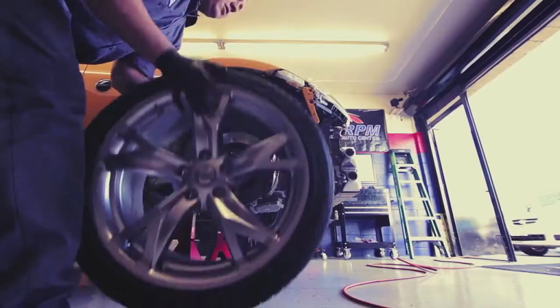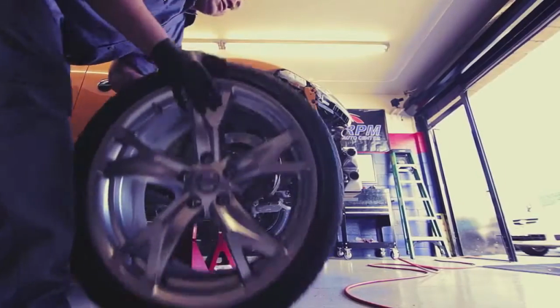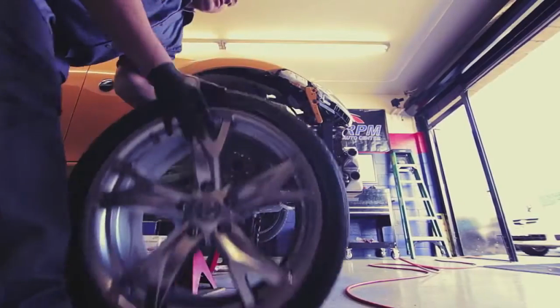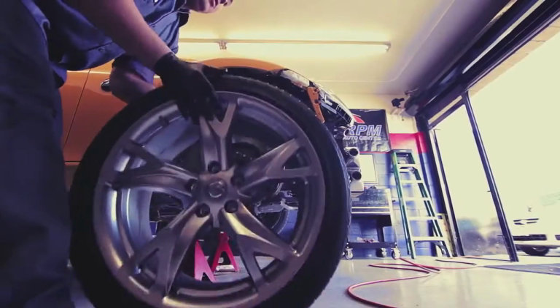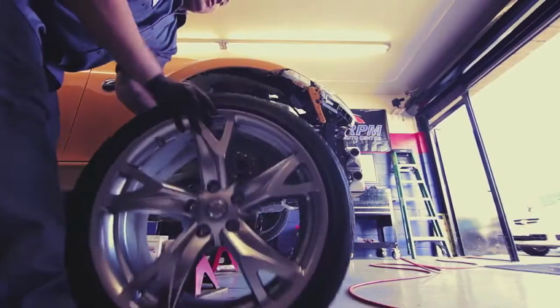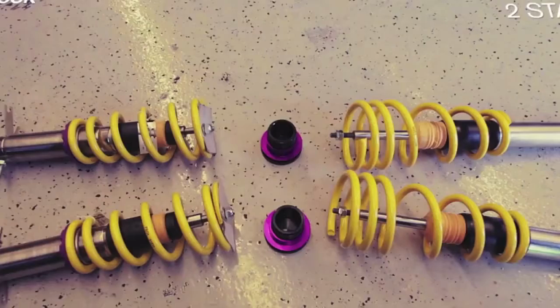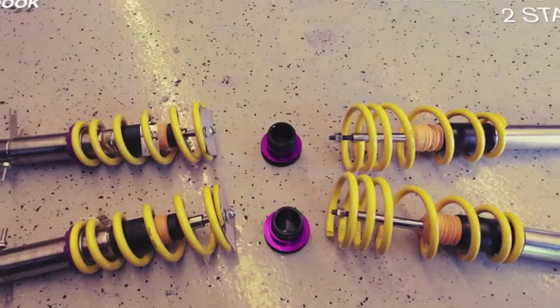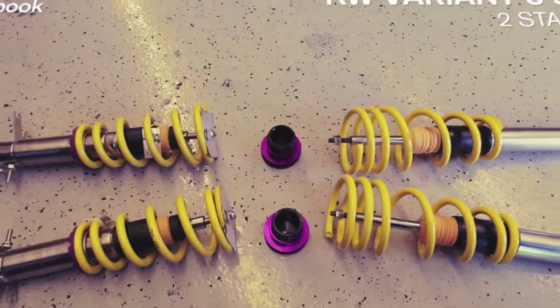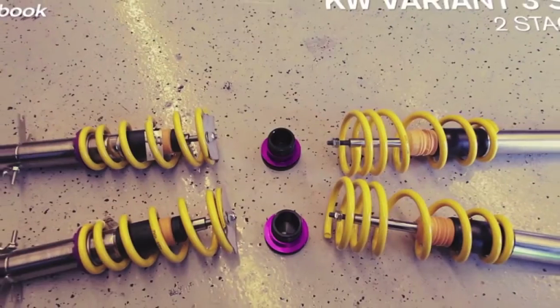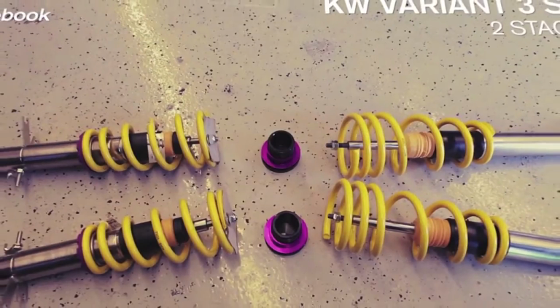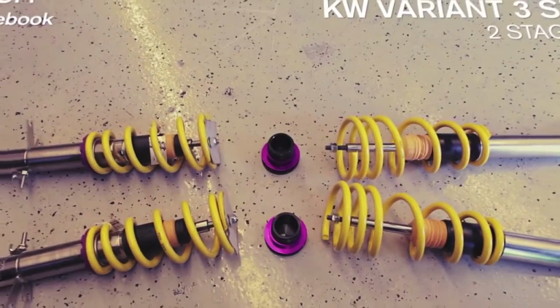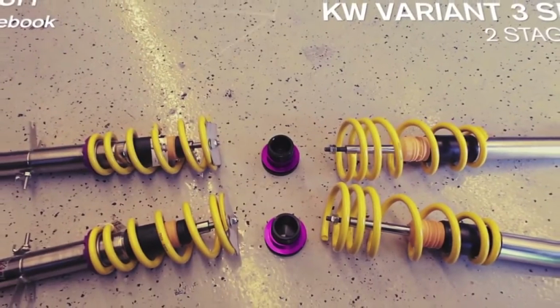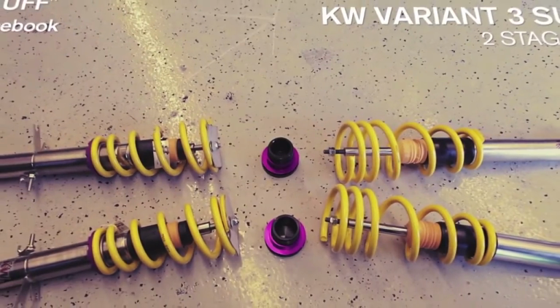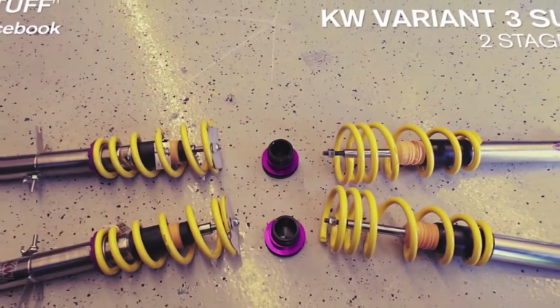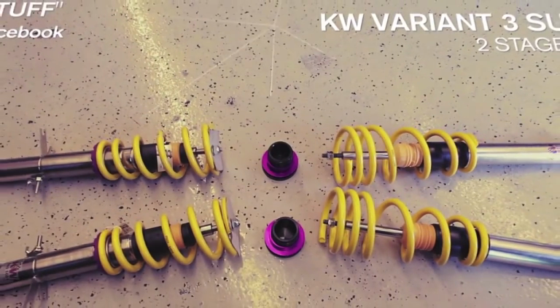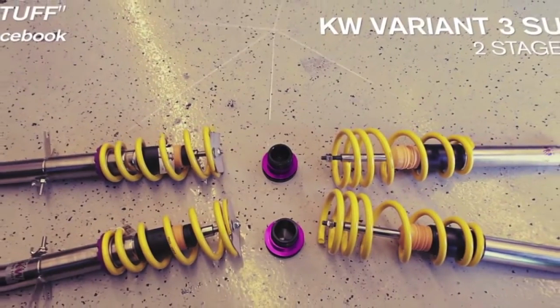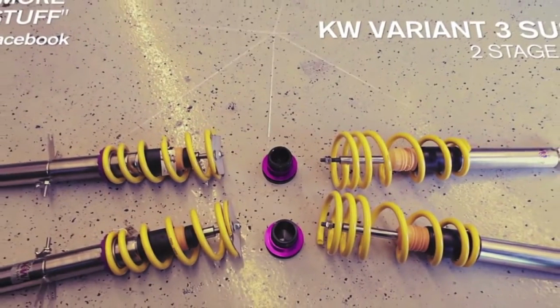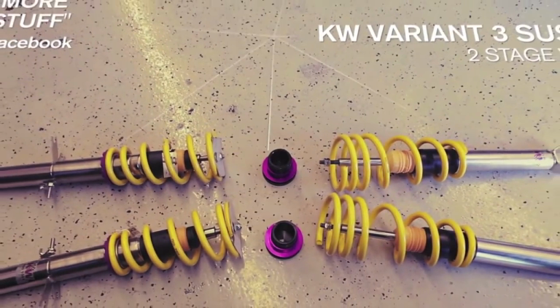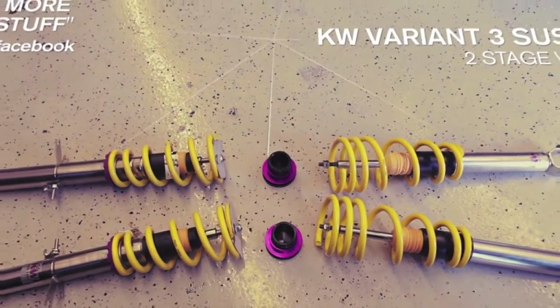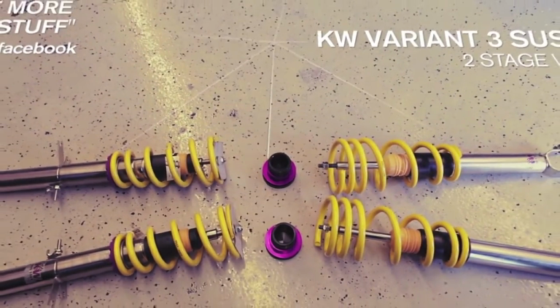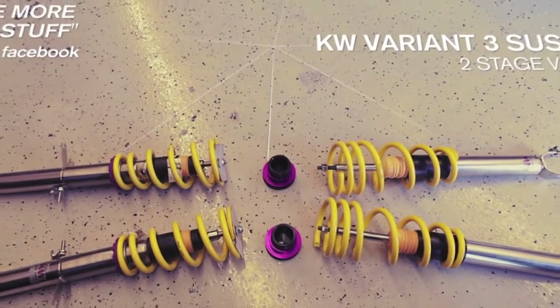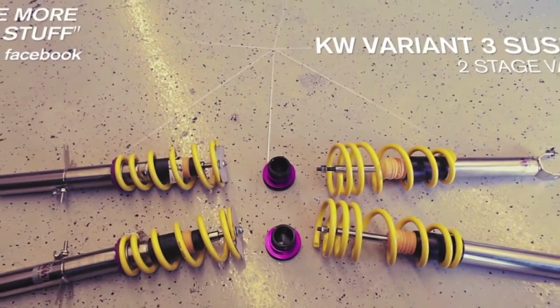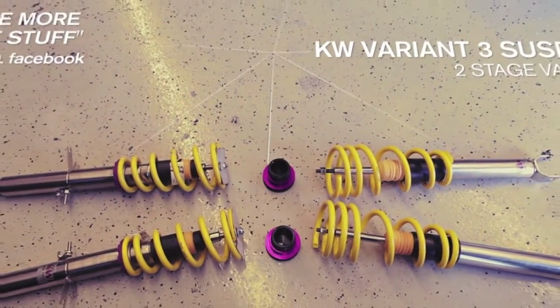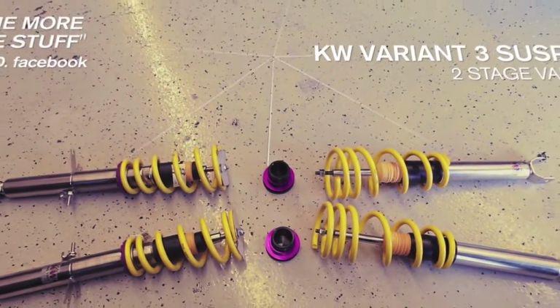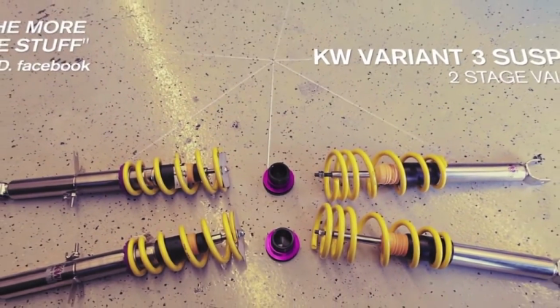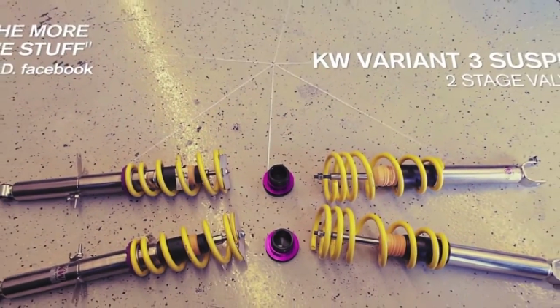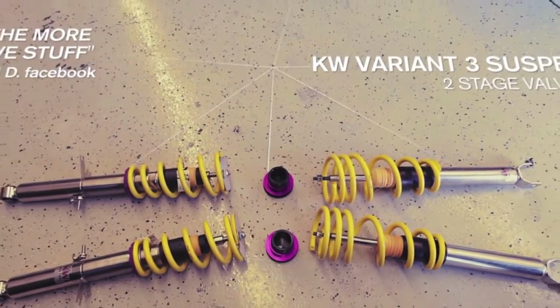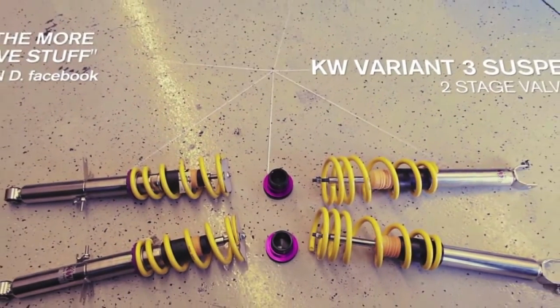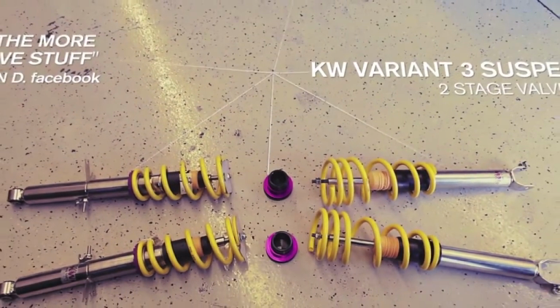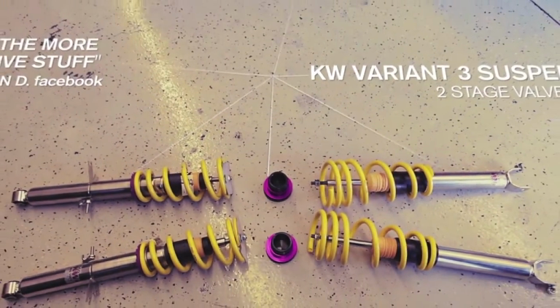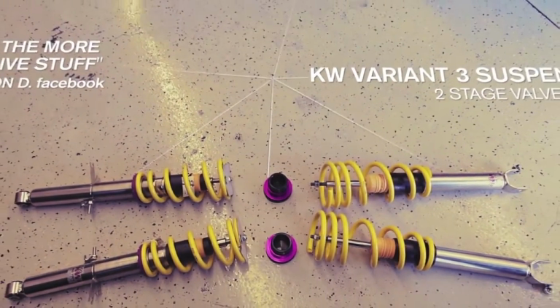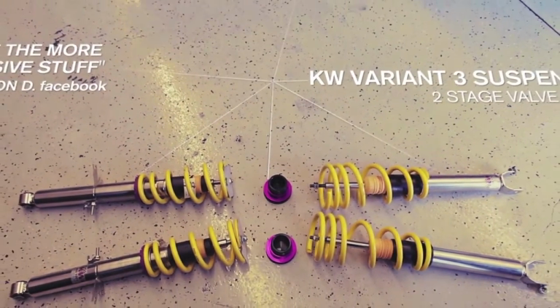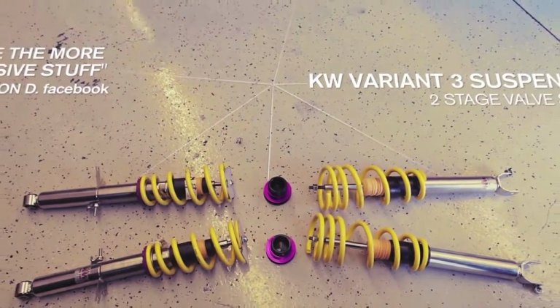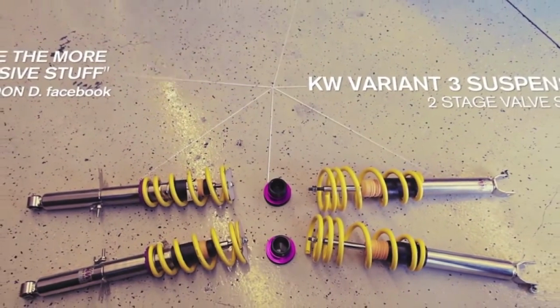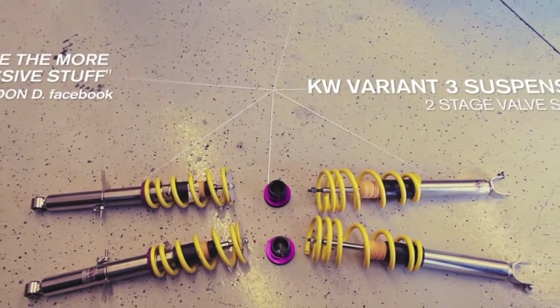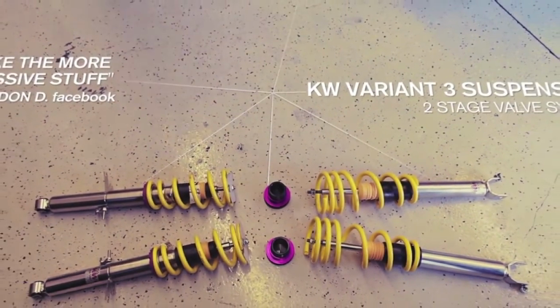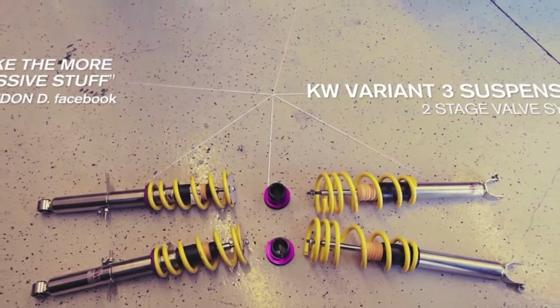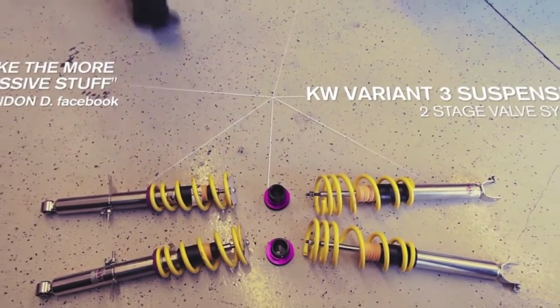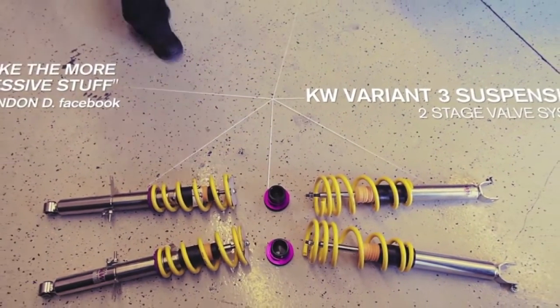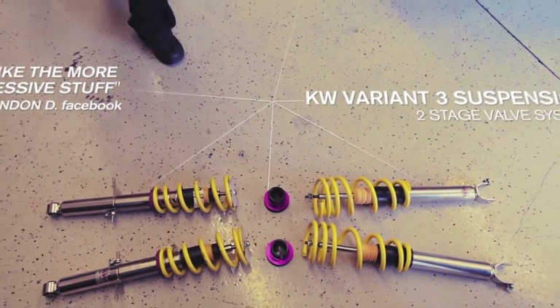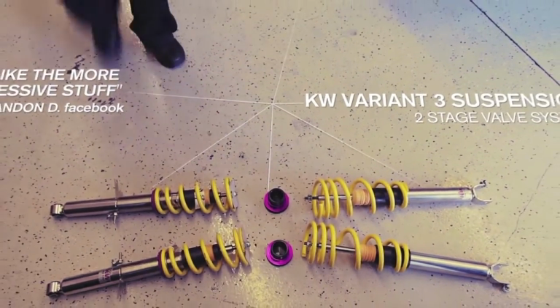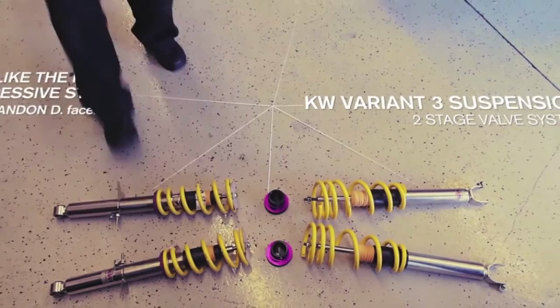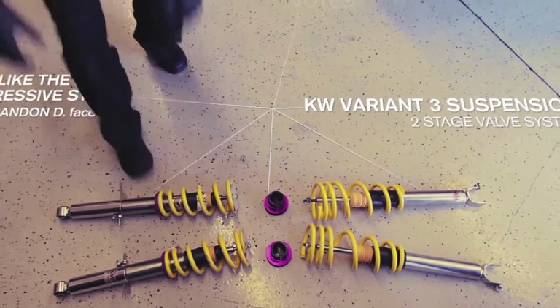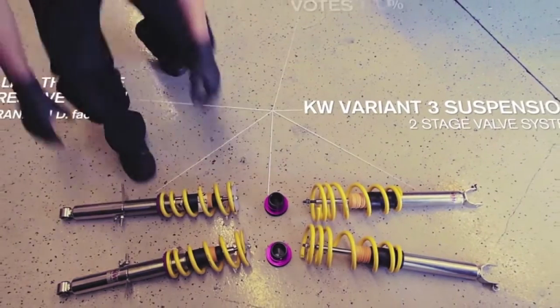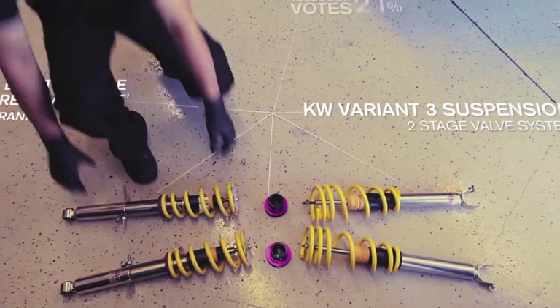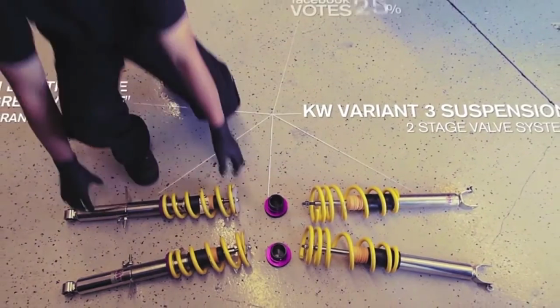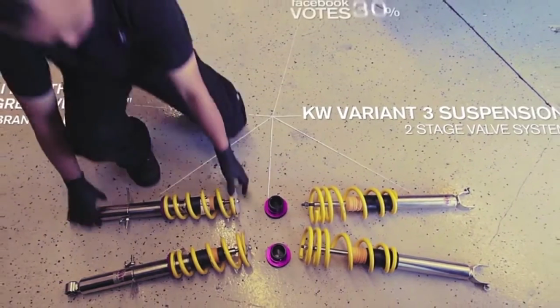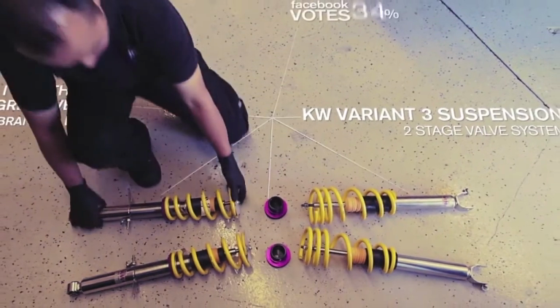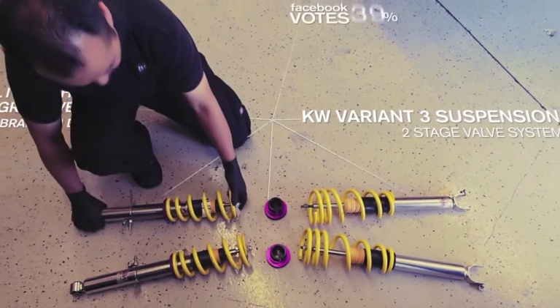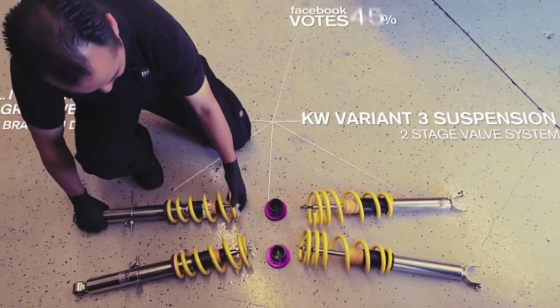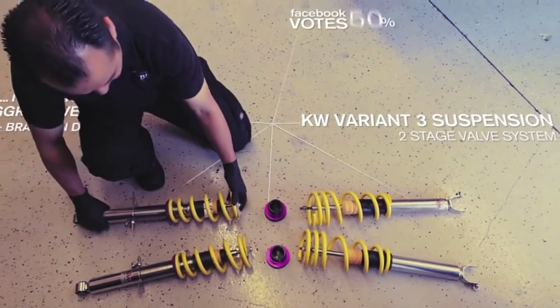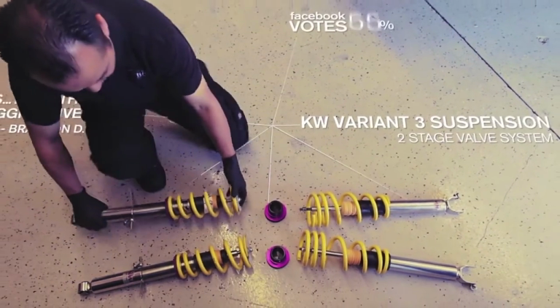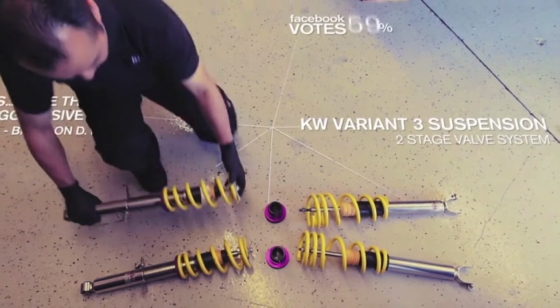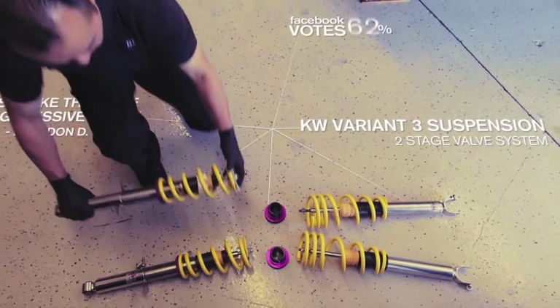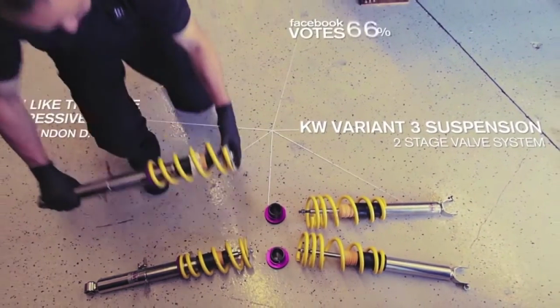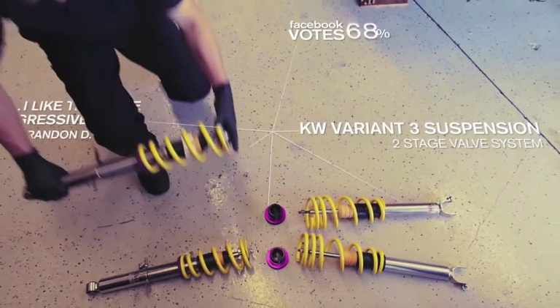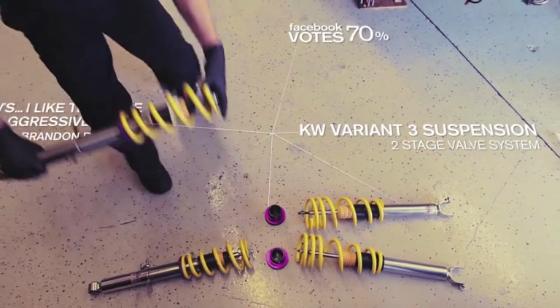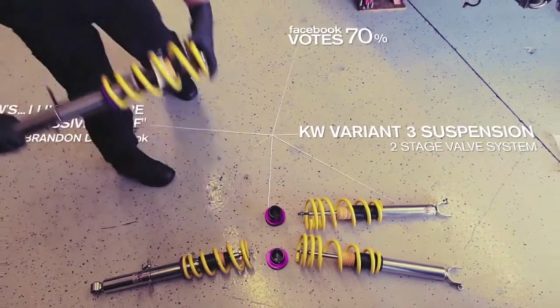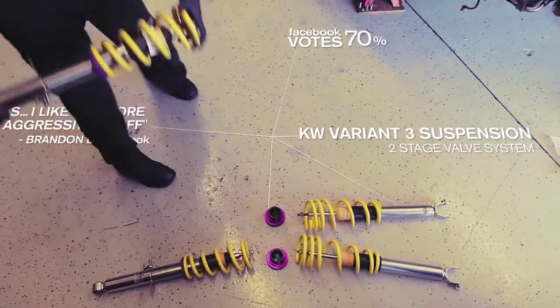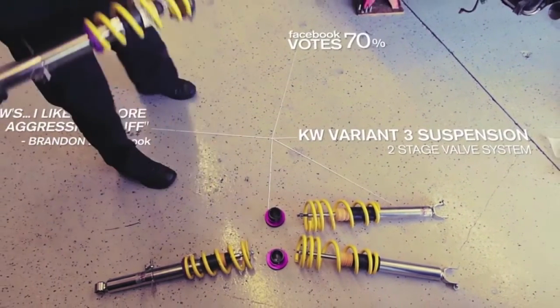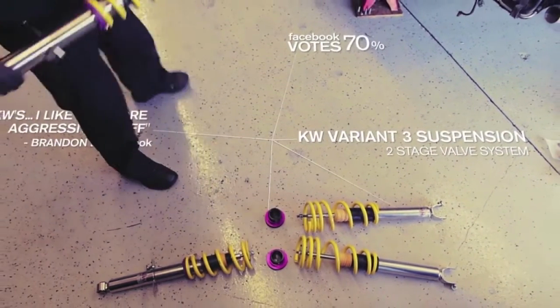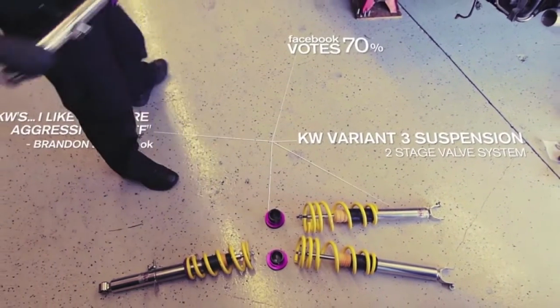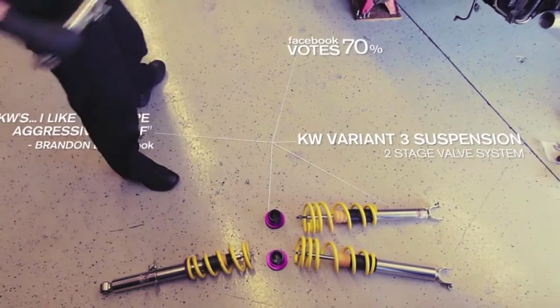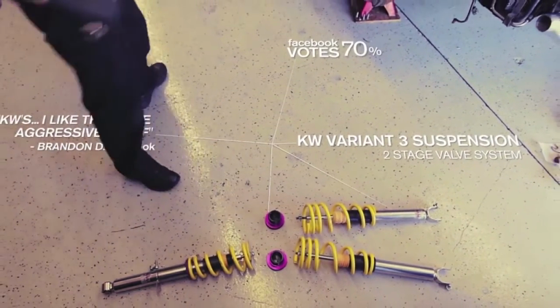We went with the KW V3 Coilover Kit. These allow you to calibrate compression and rebound adjustments independently for different driving styles.